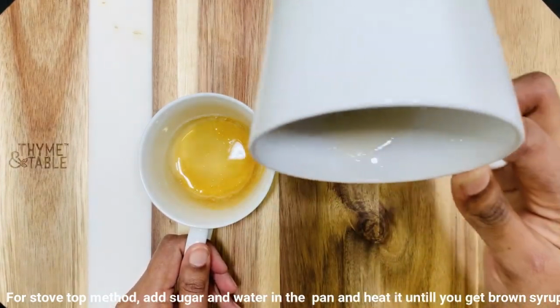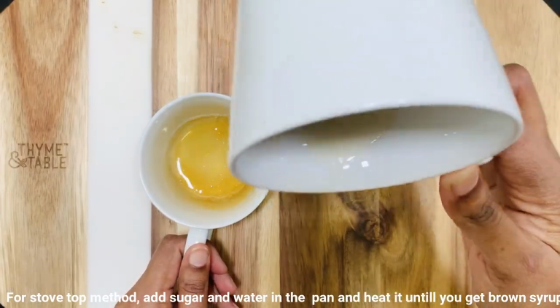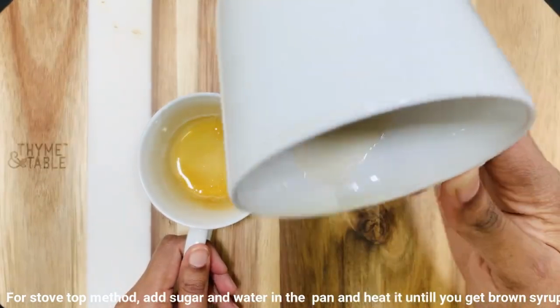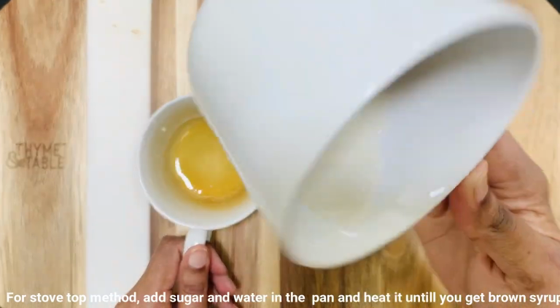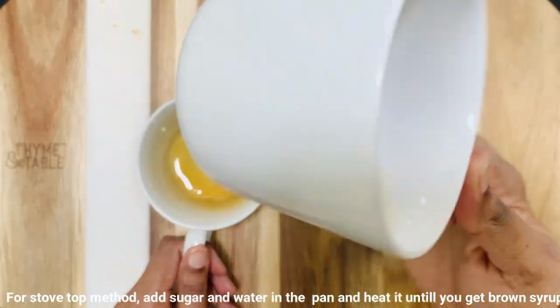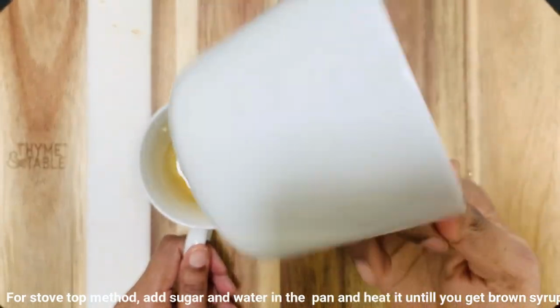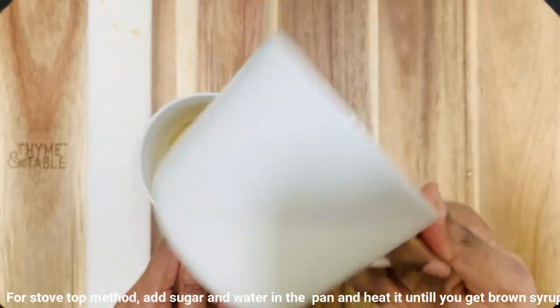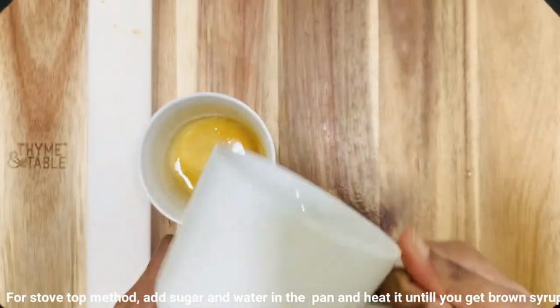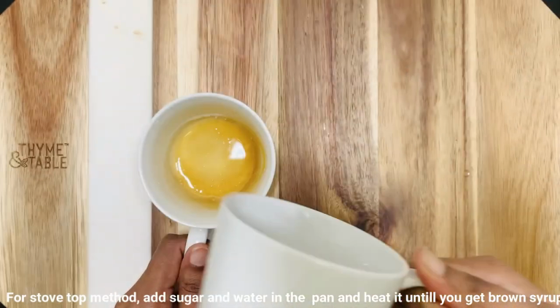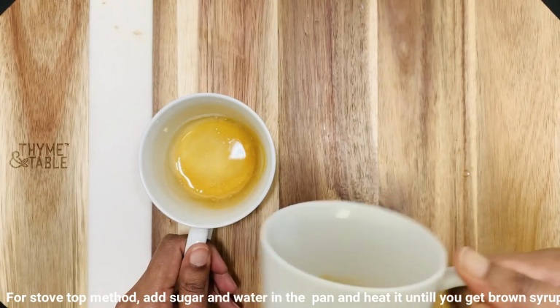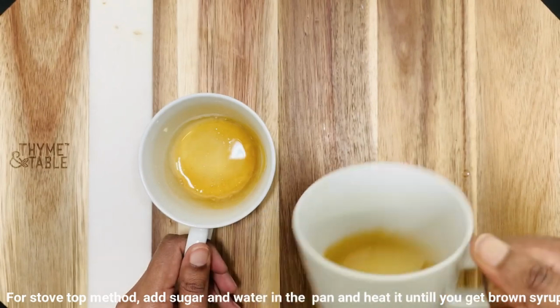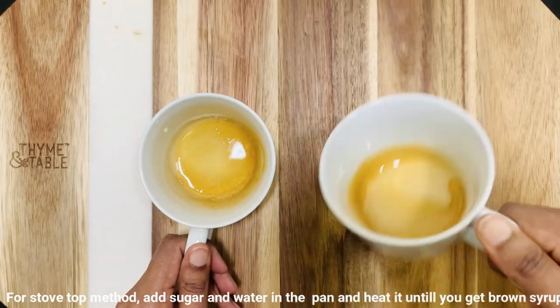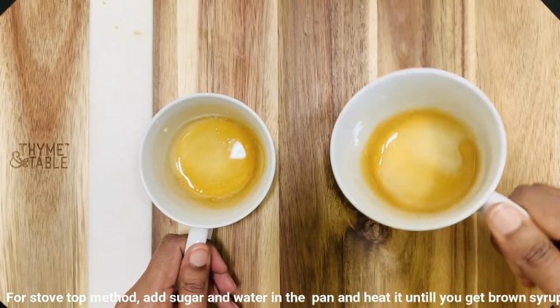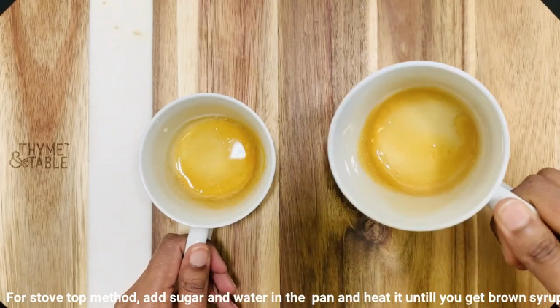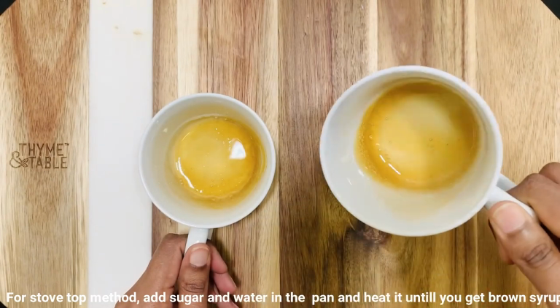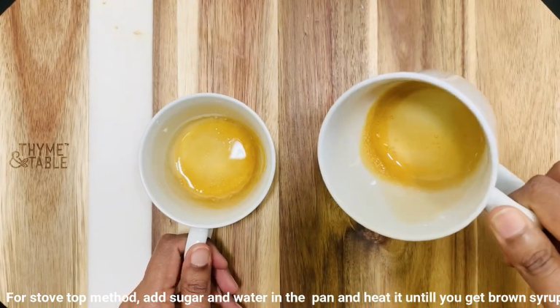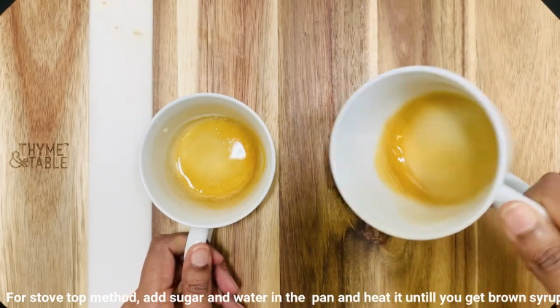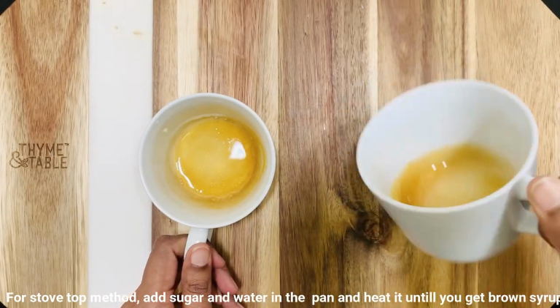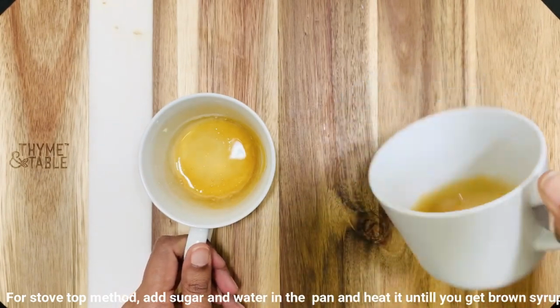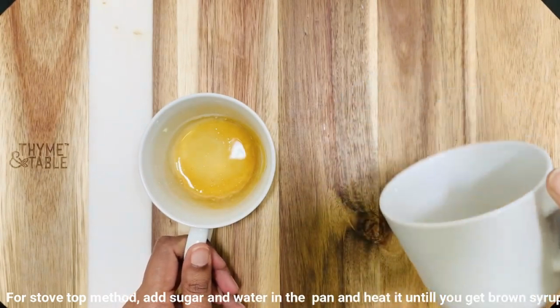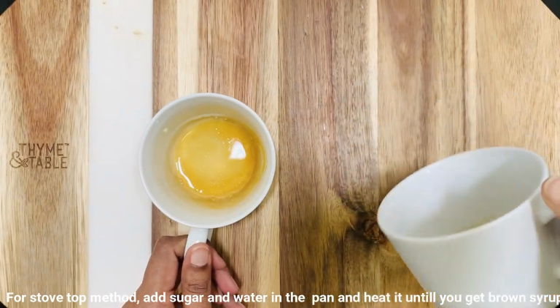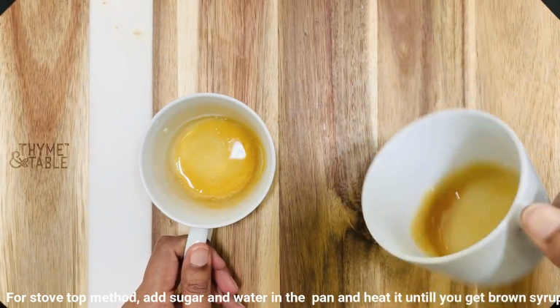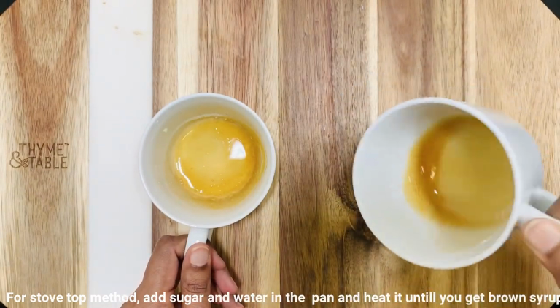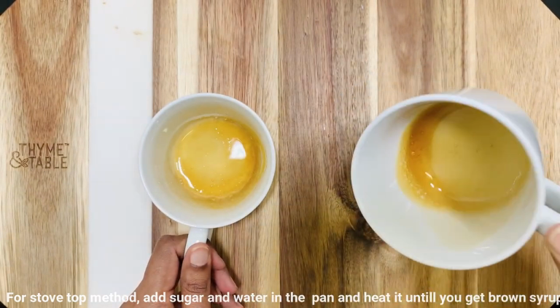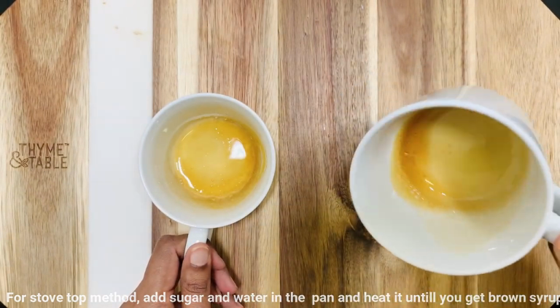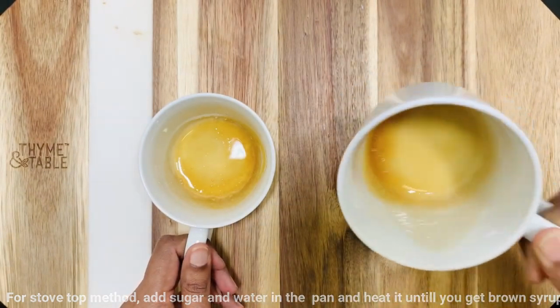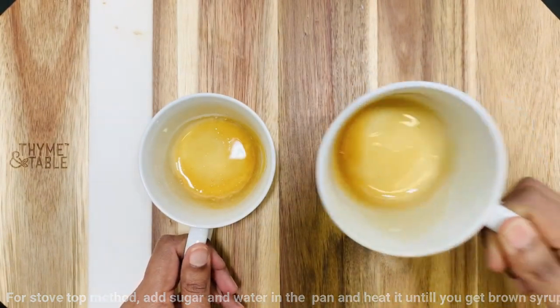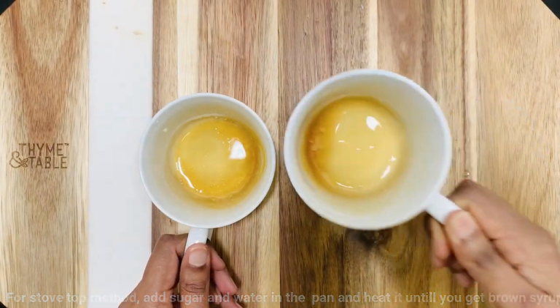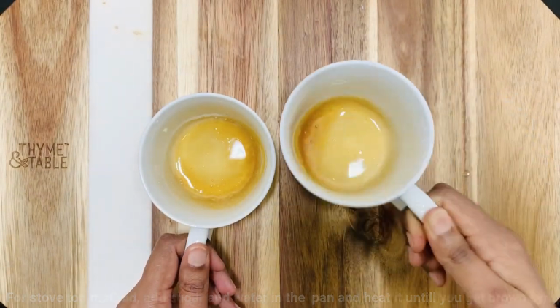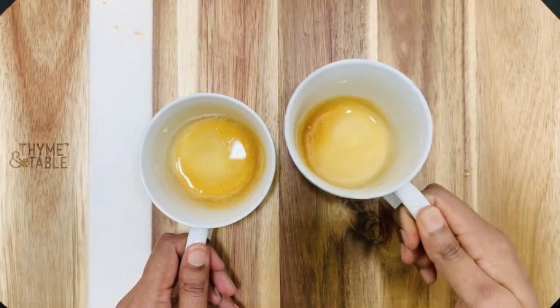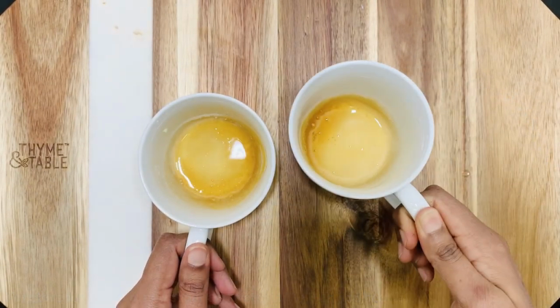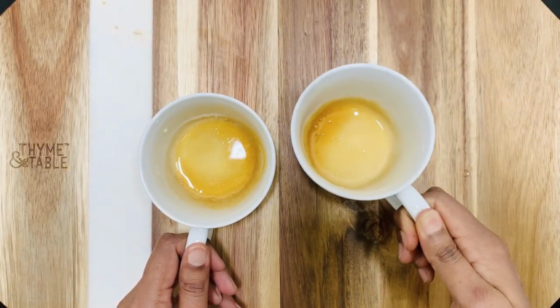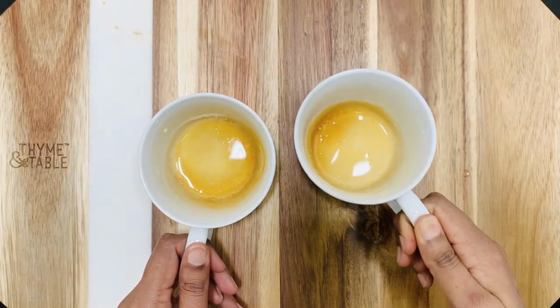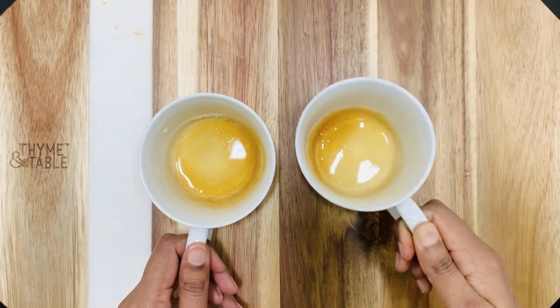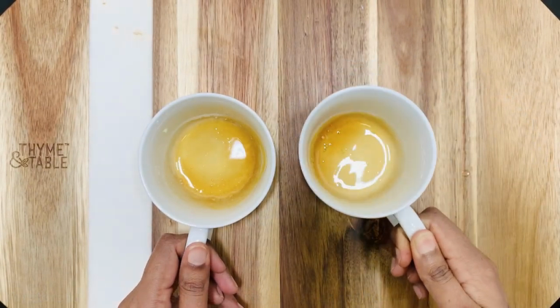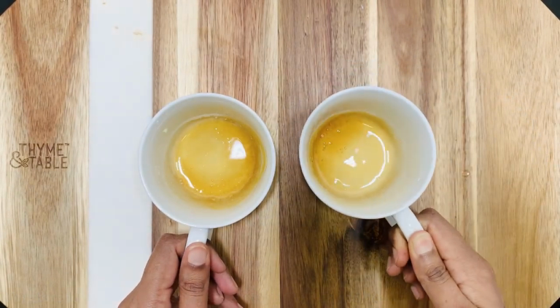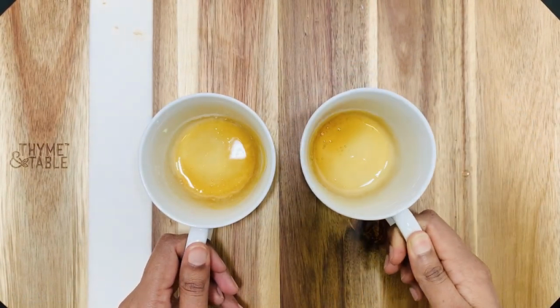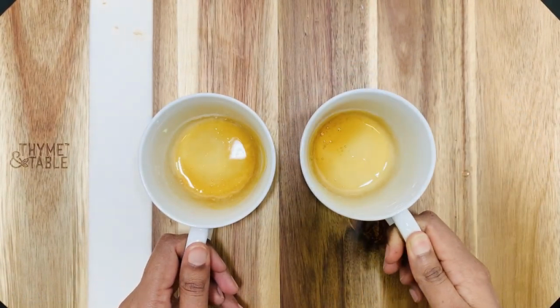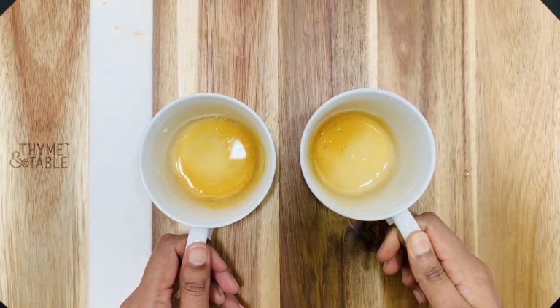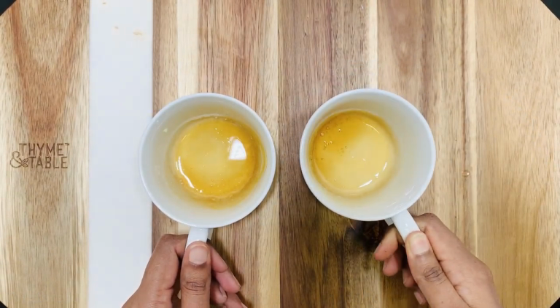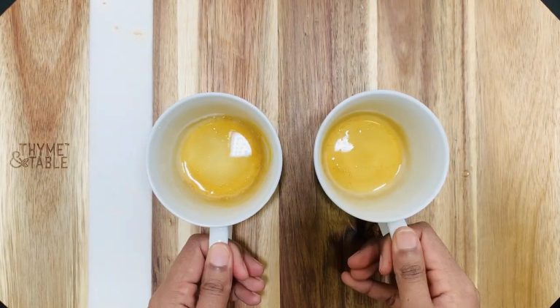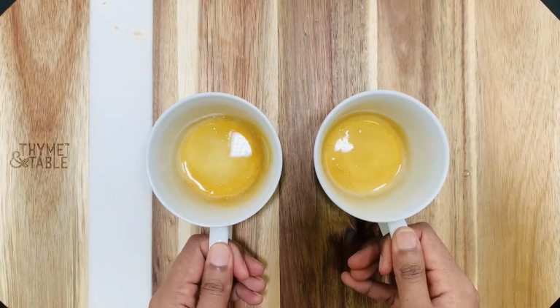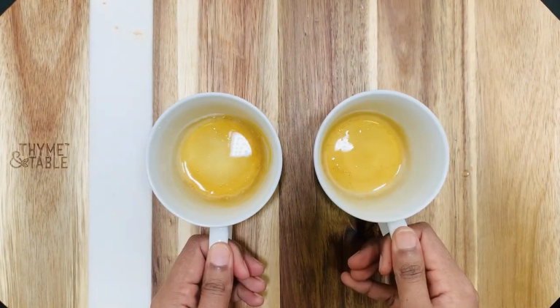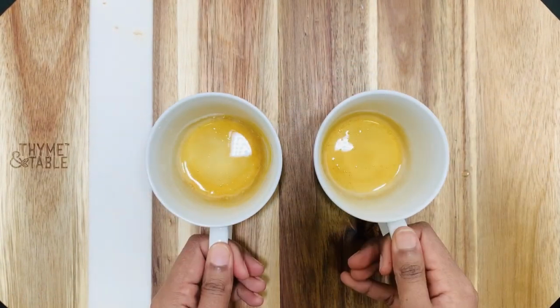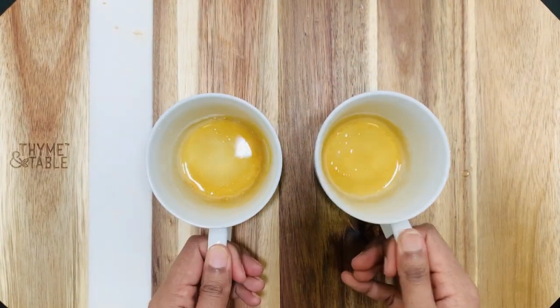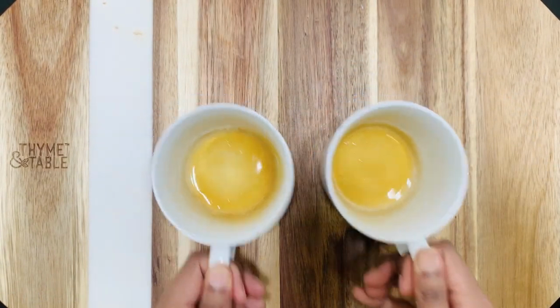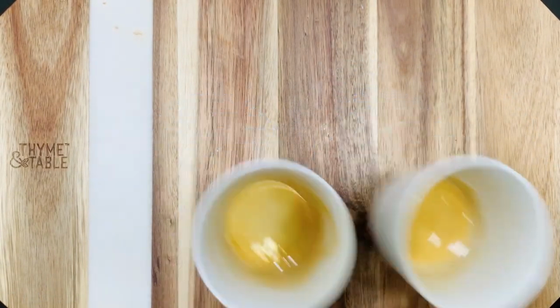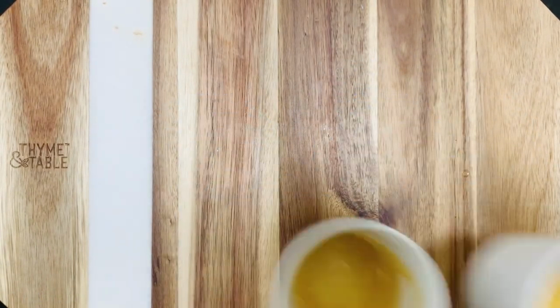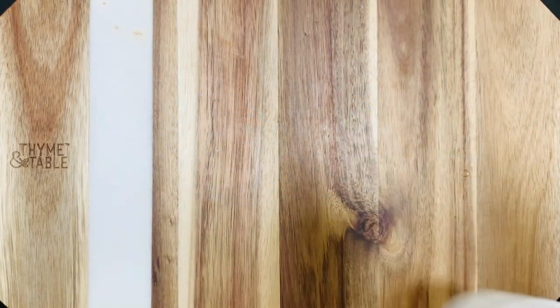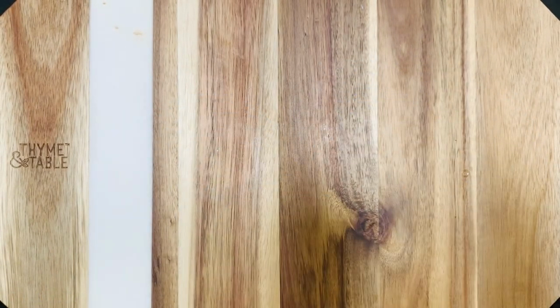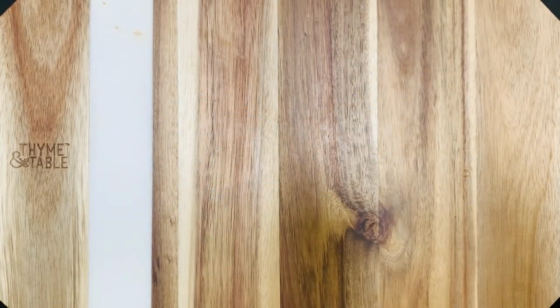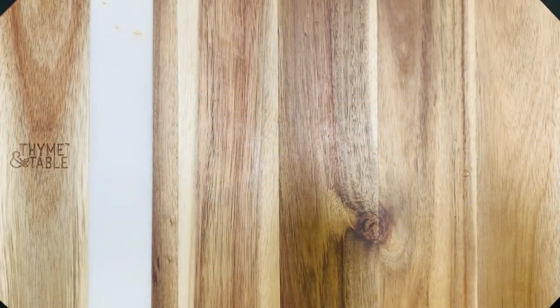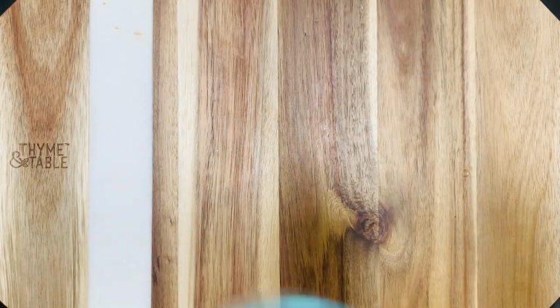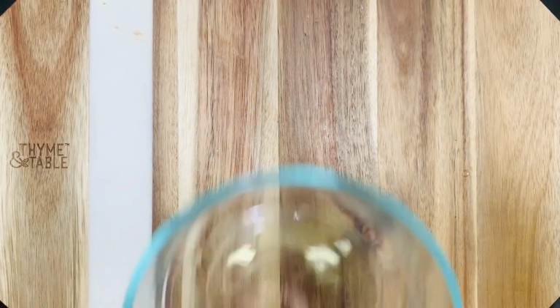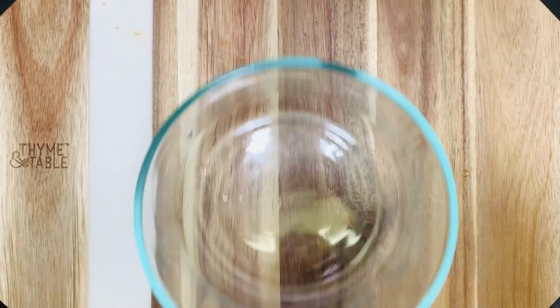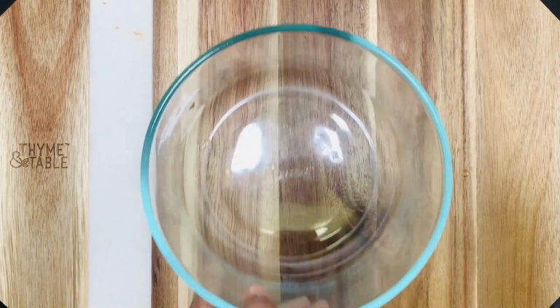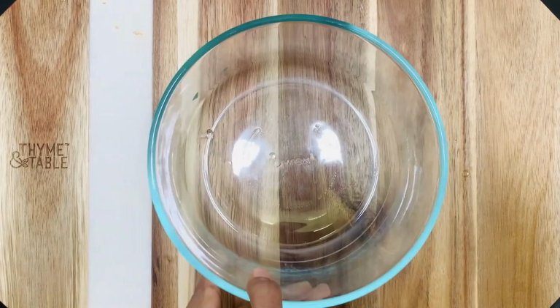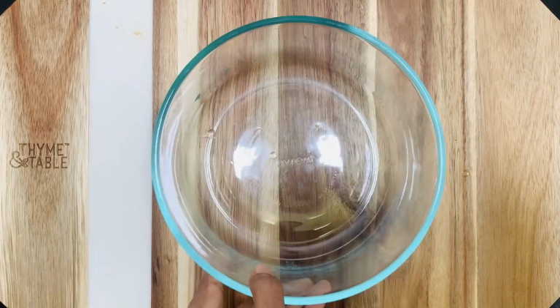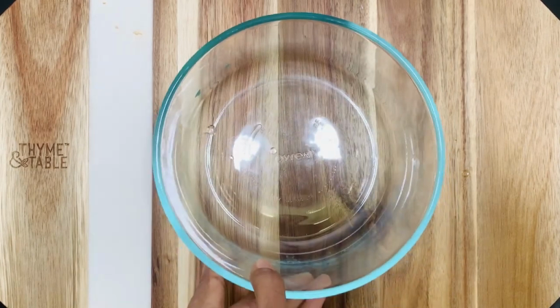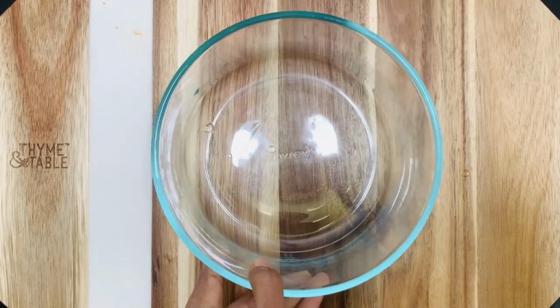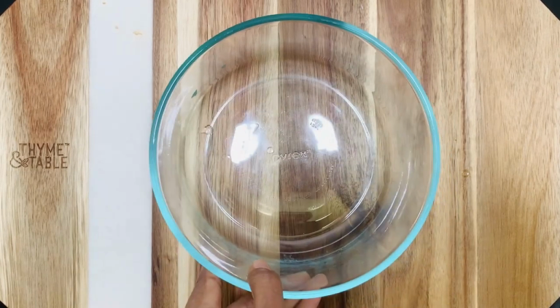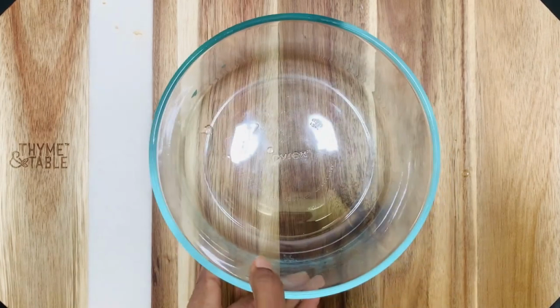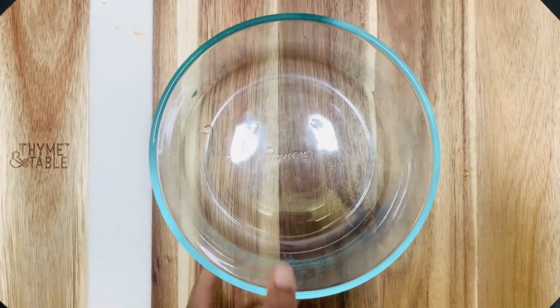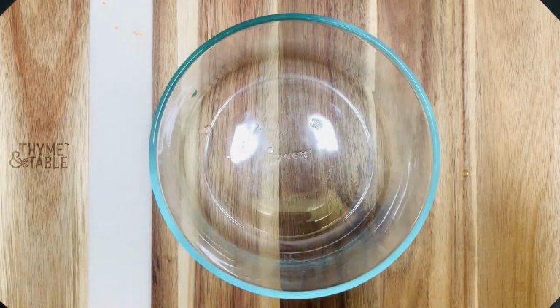If you have a high-power microwave, reduce the timing to two minutes. Spread the sauce evenly on the bottom of the cup and keep the mugs aside.